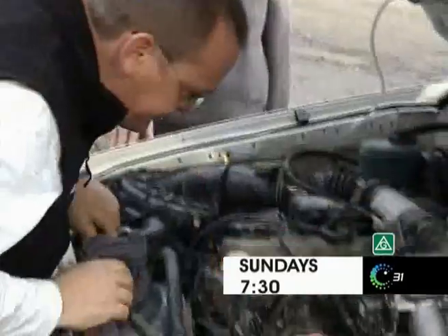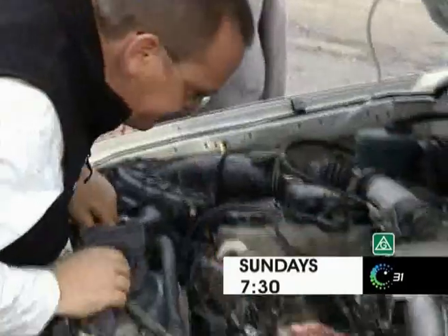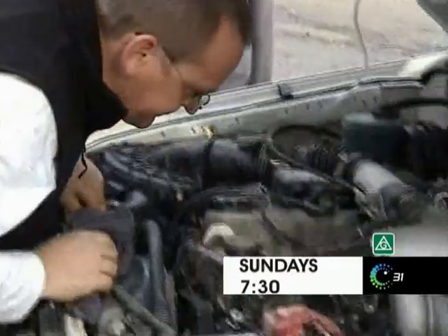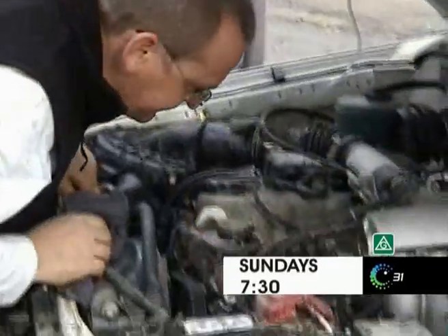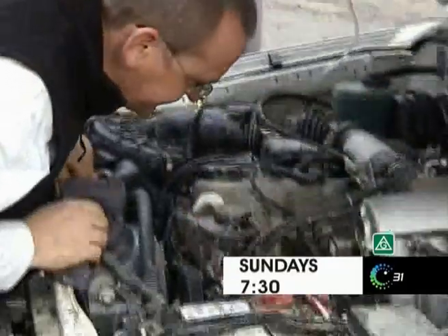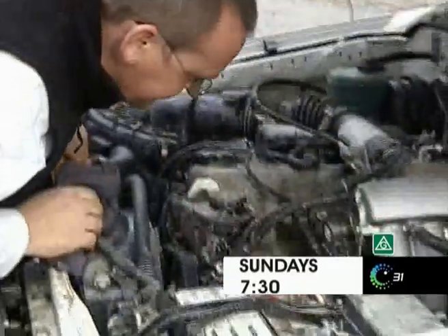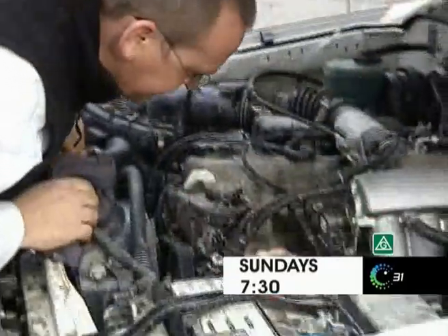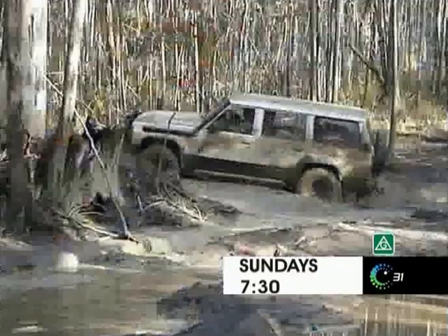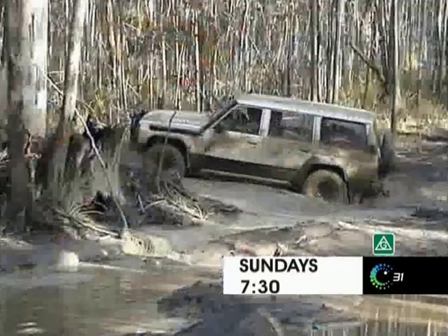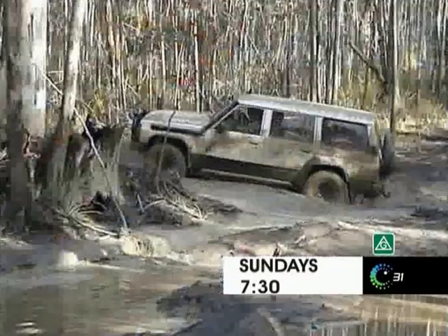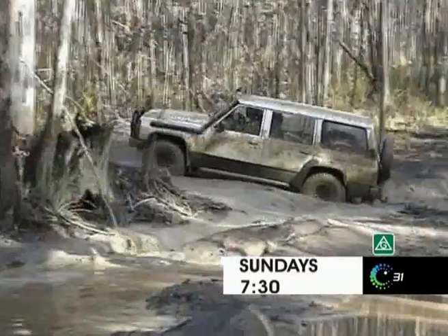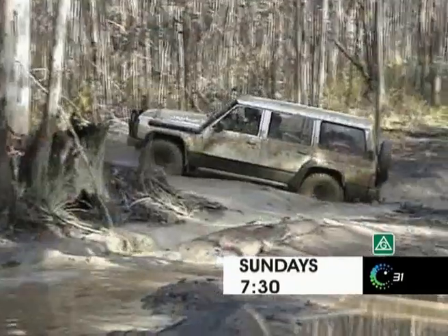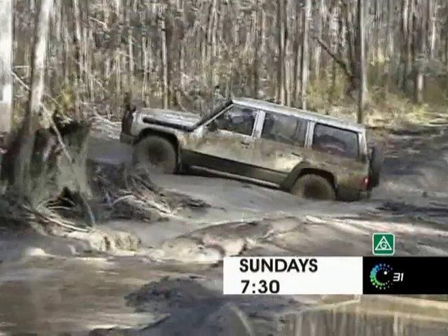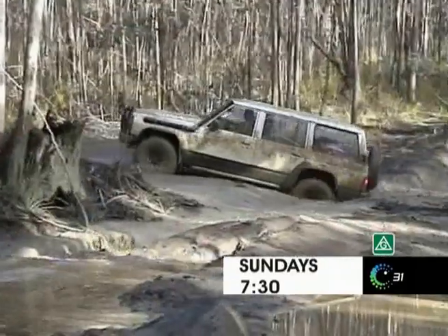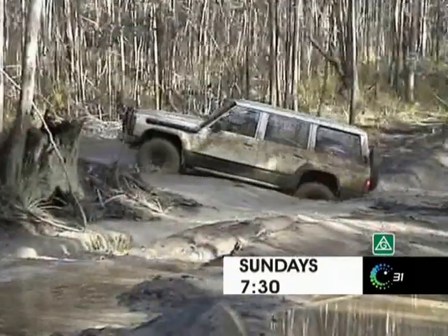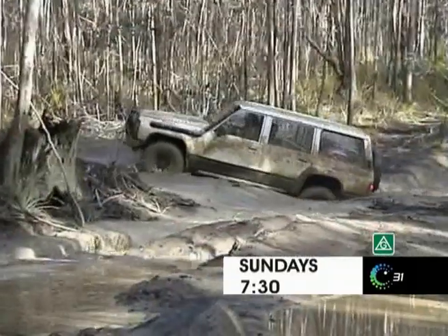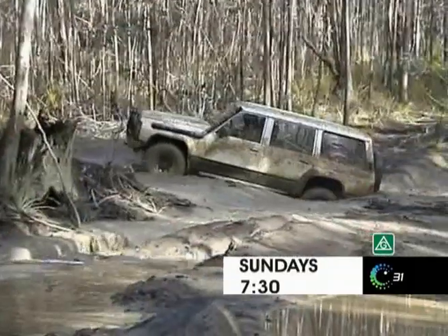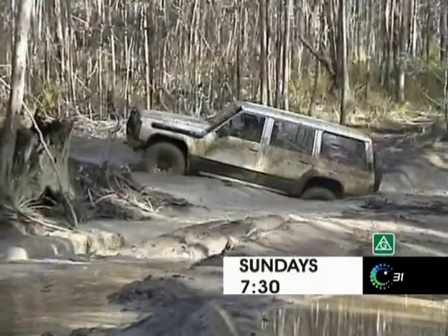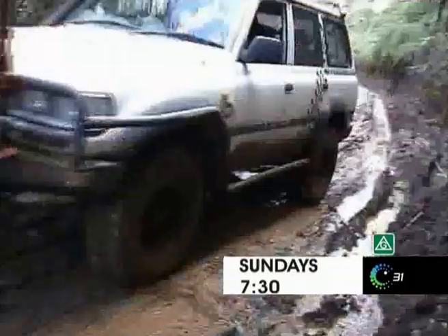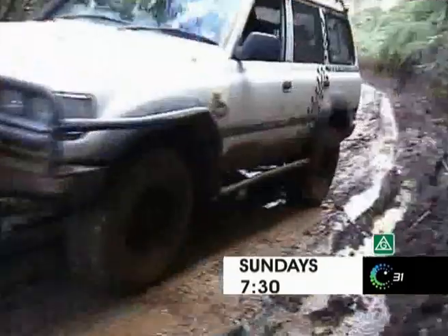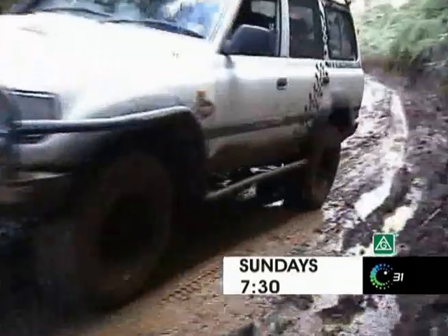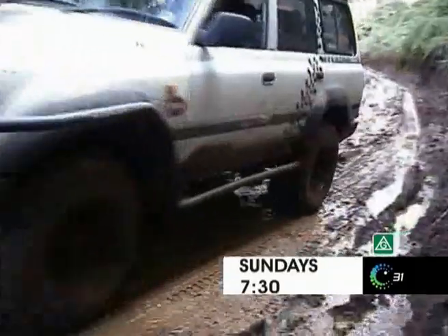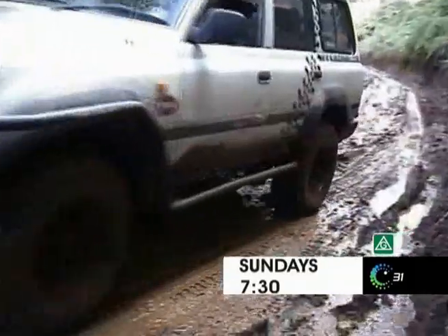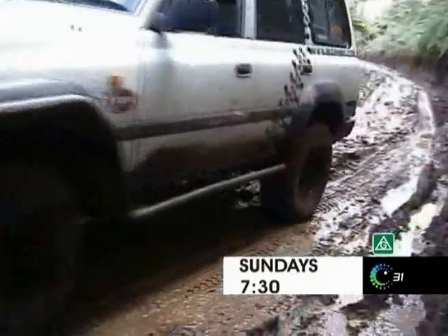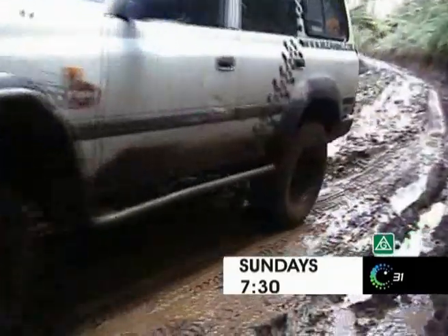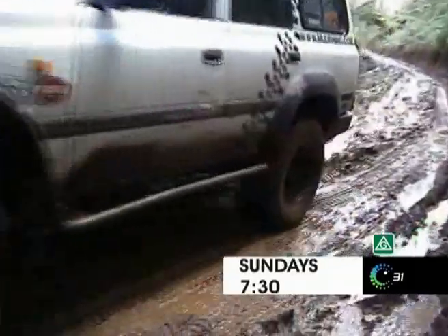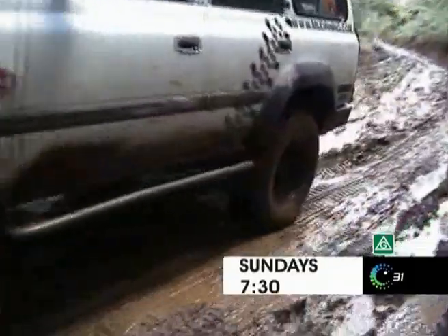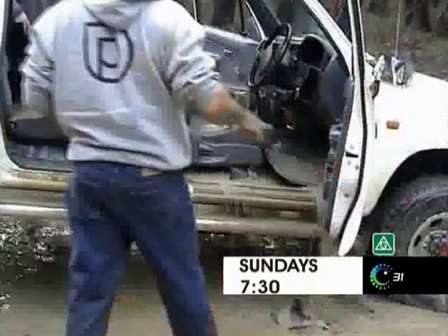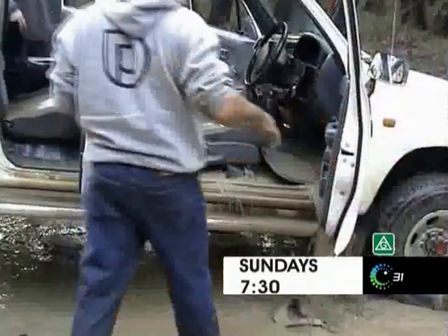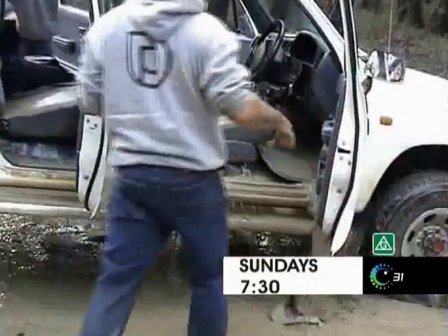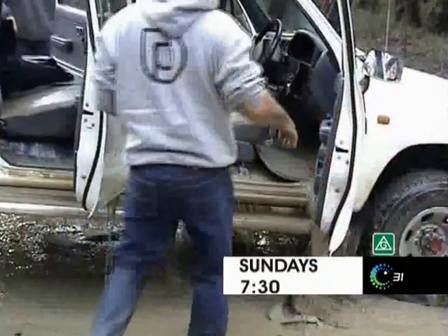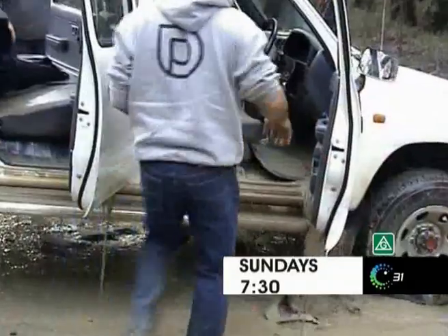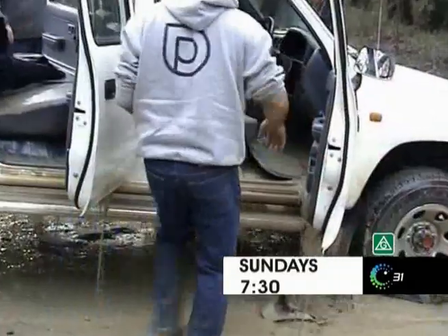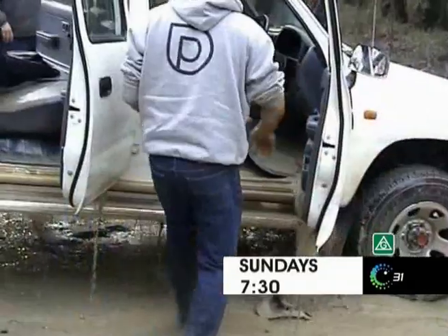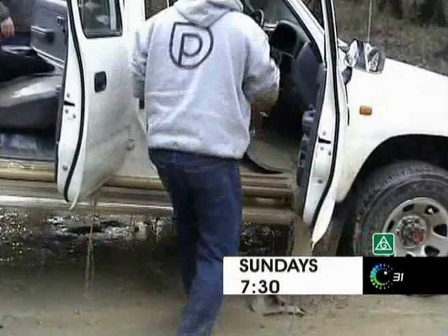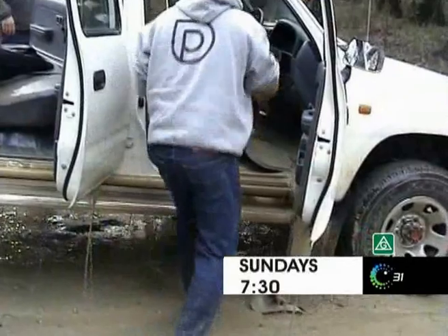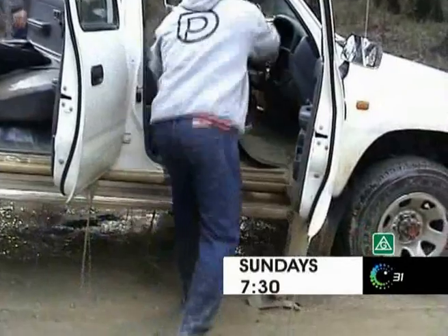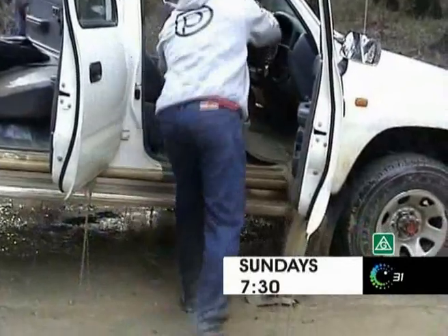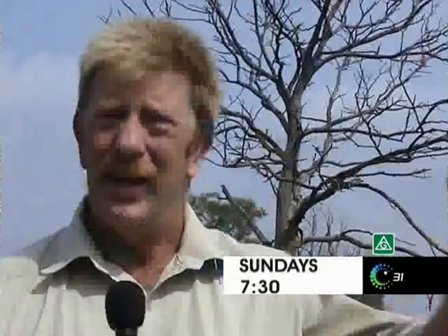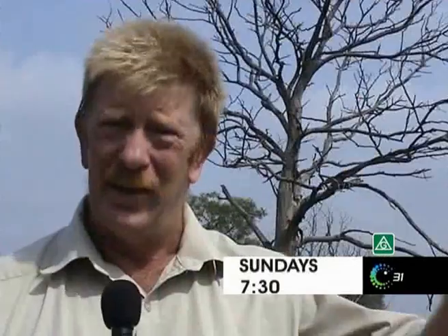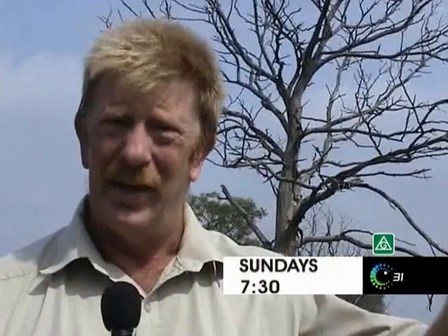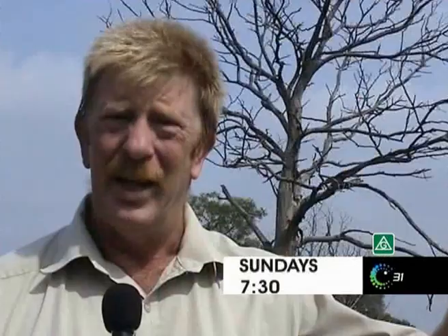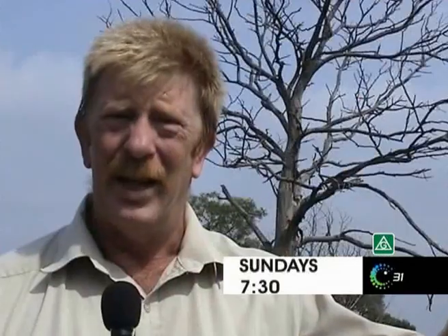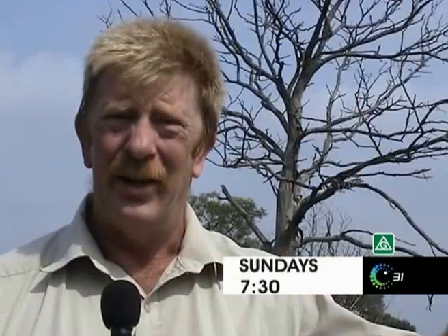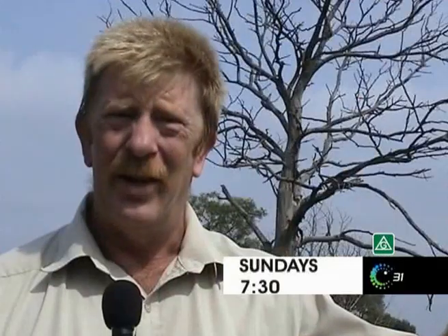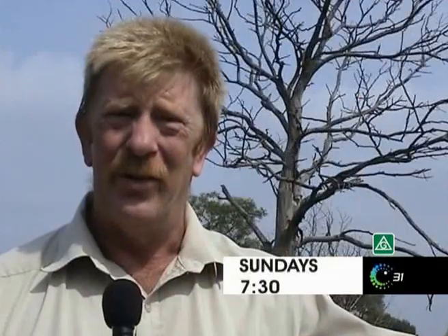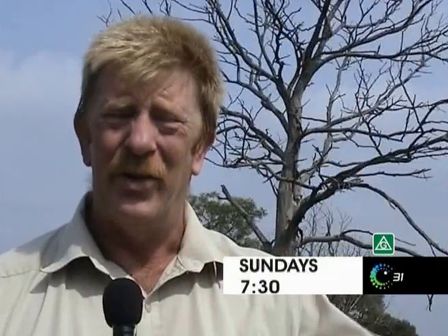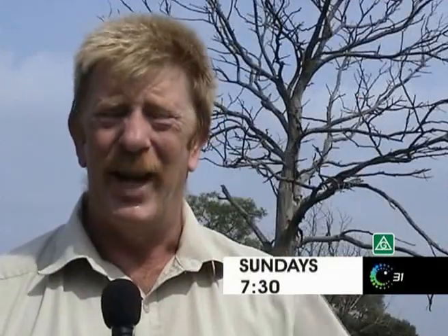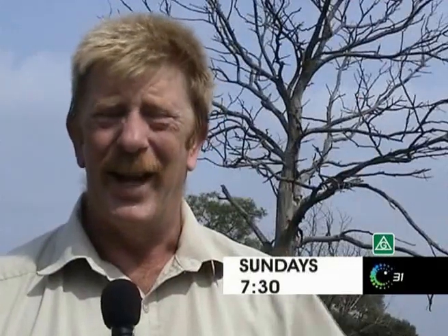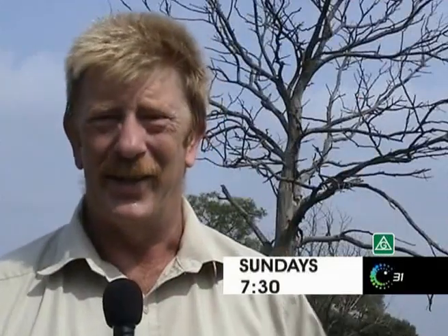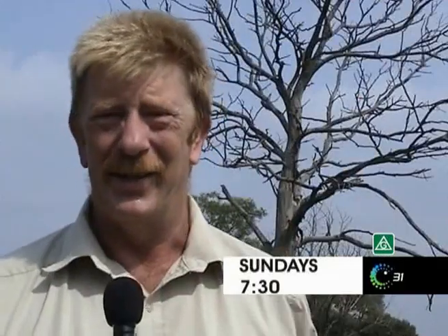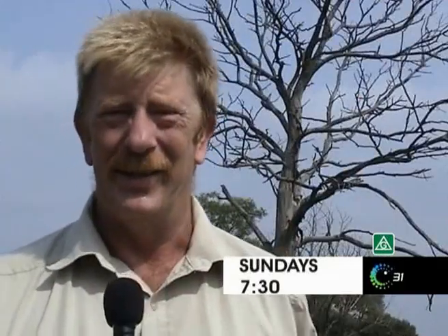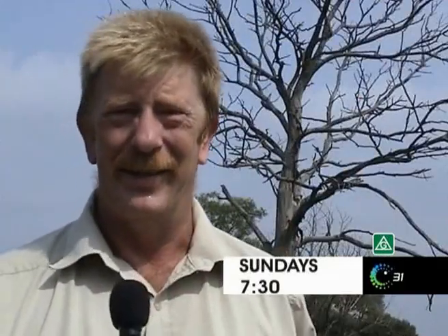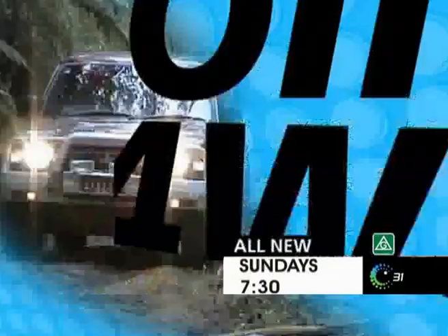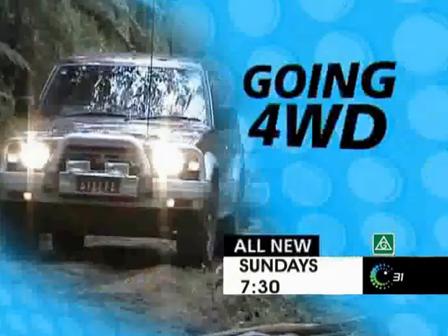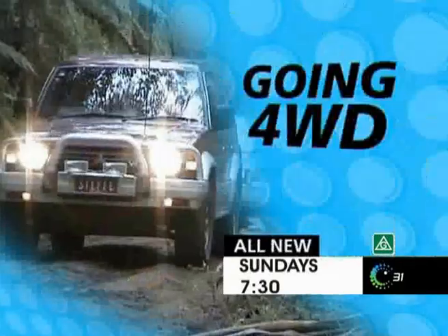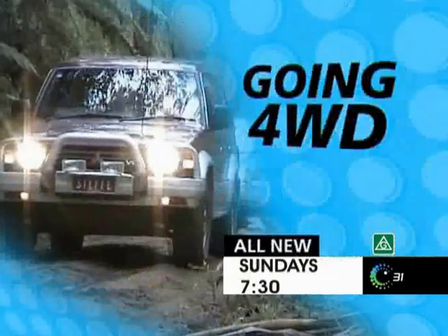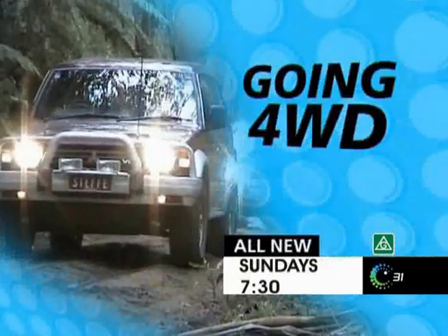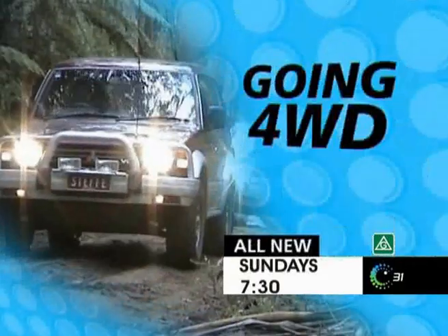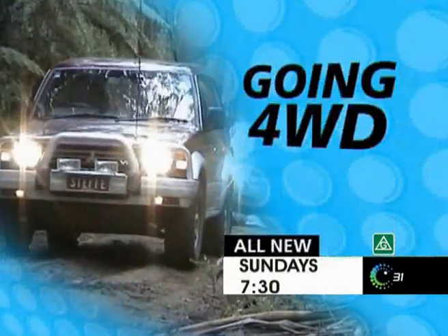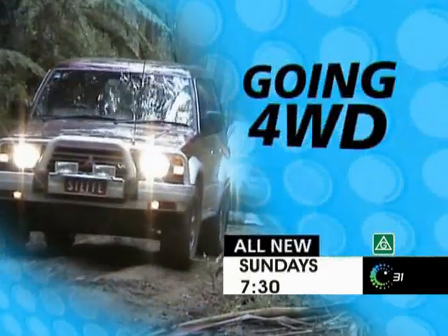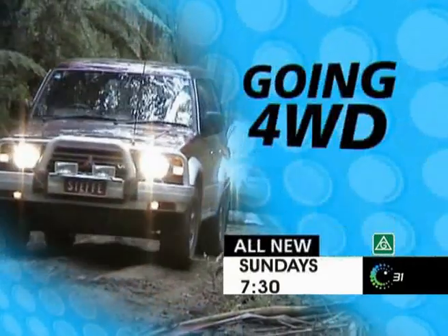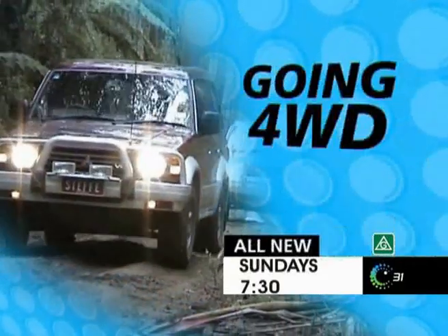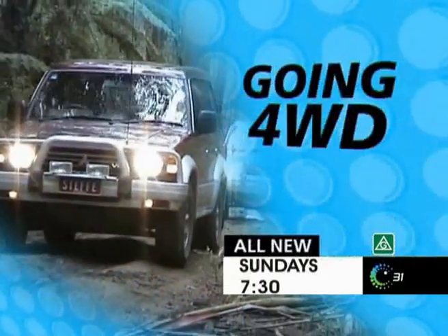Rig reviews and loads more. Going four-wheel driving. See you out there in the trucks. Sundays at 7.30.